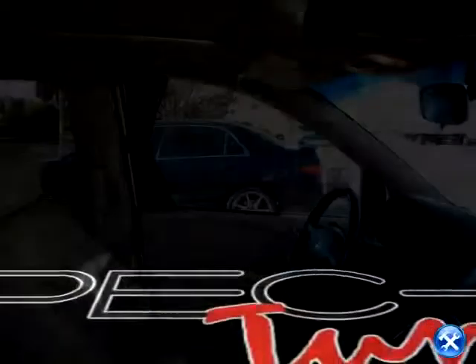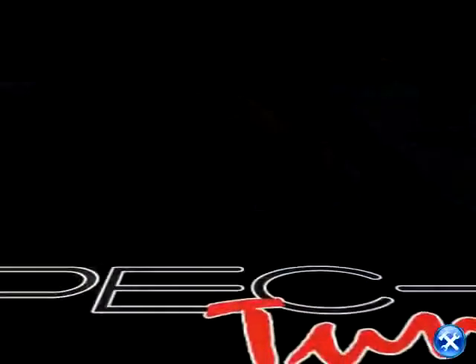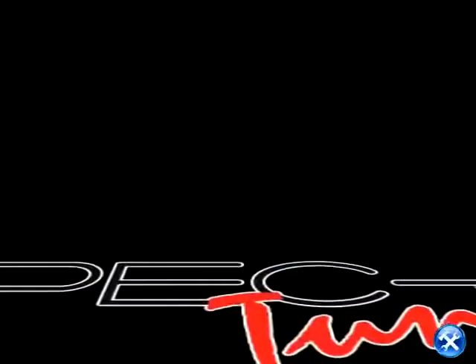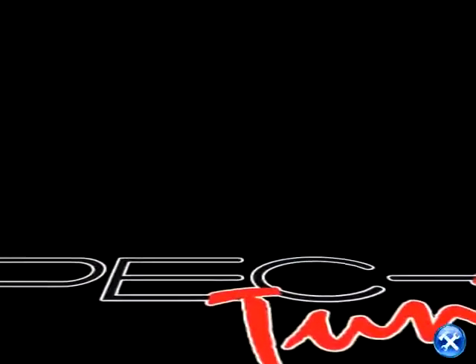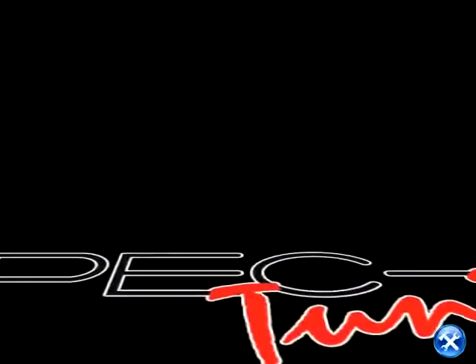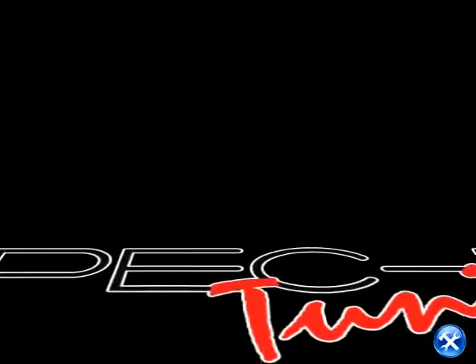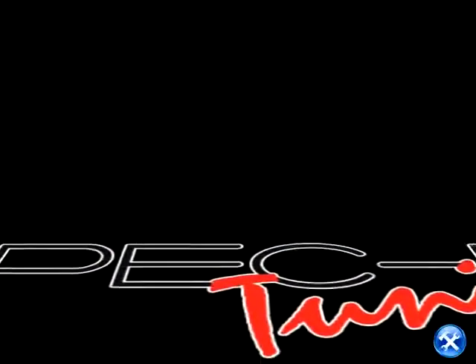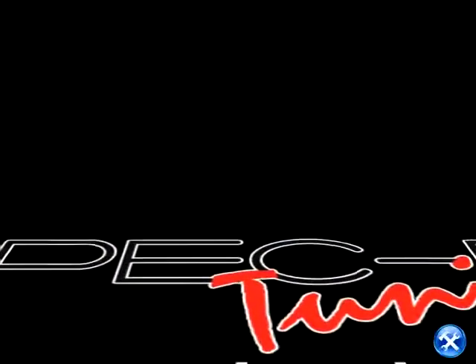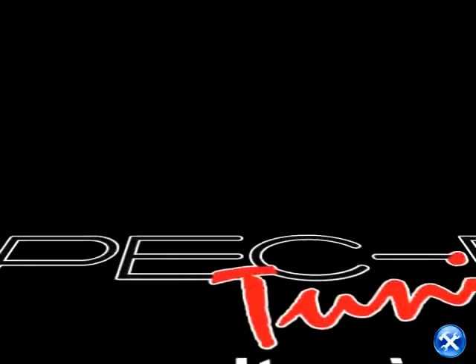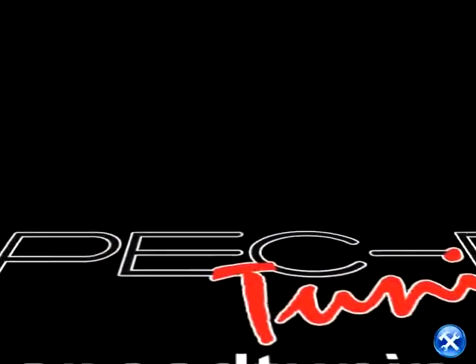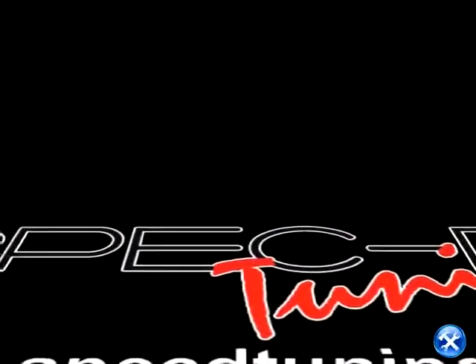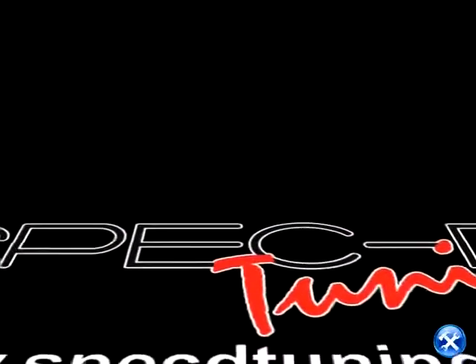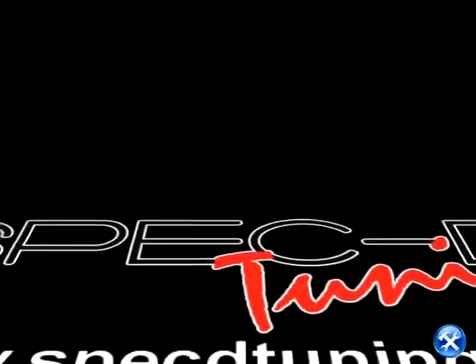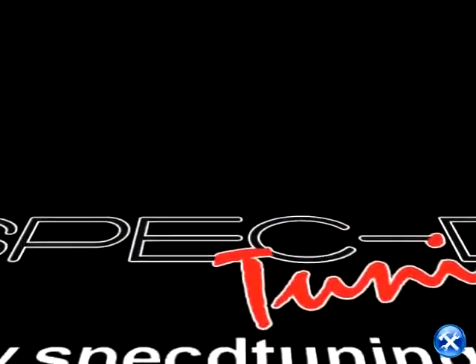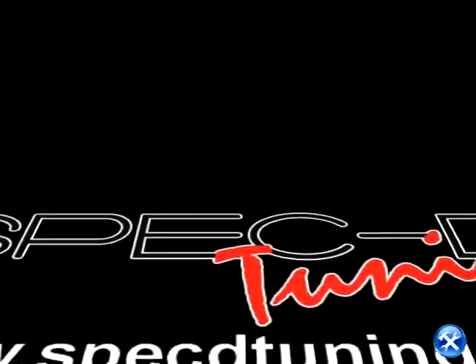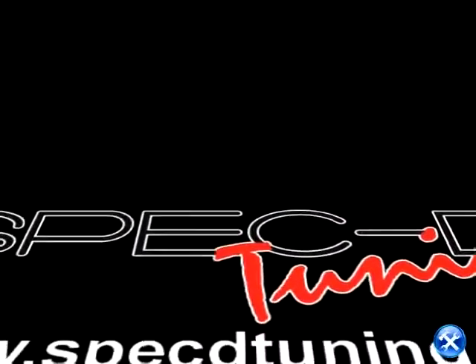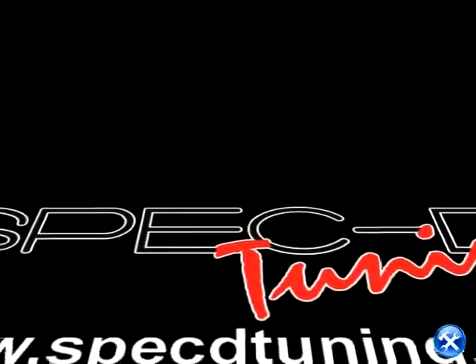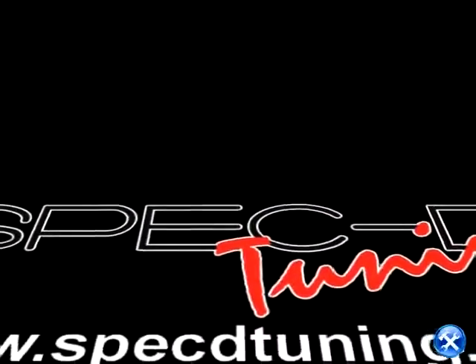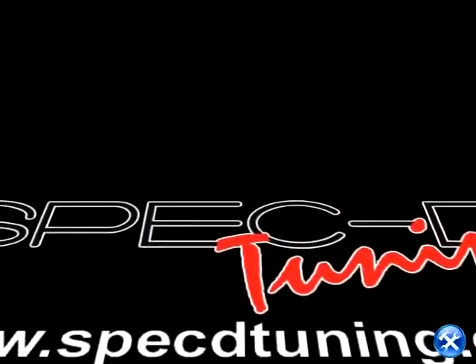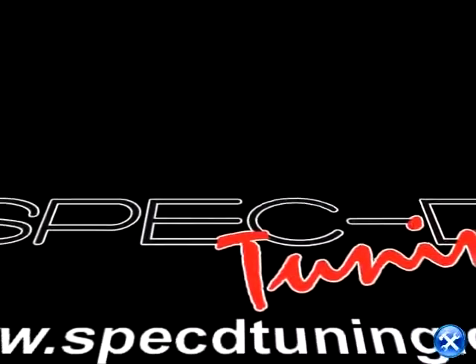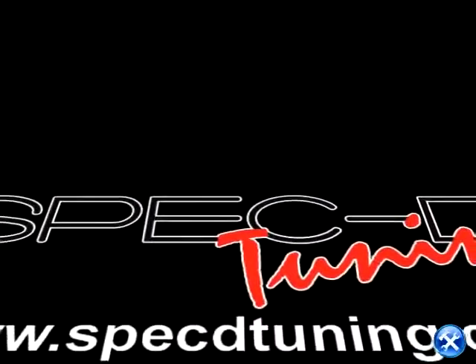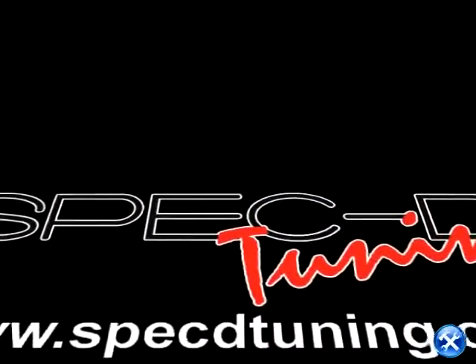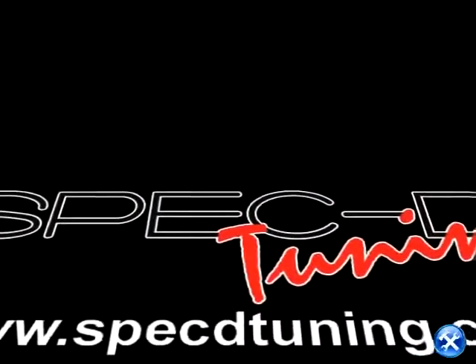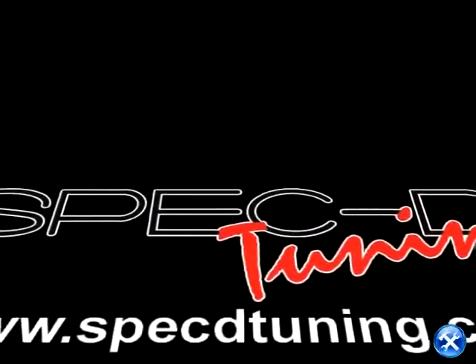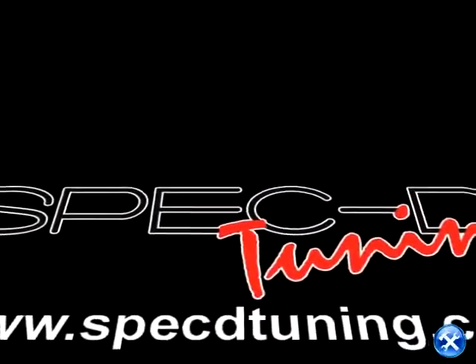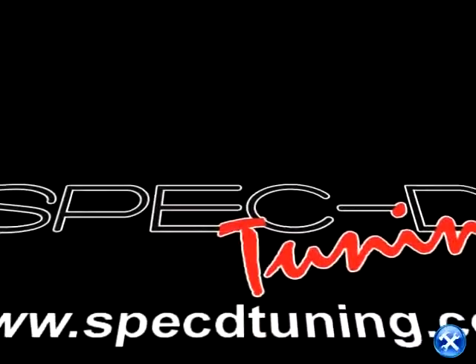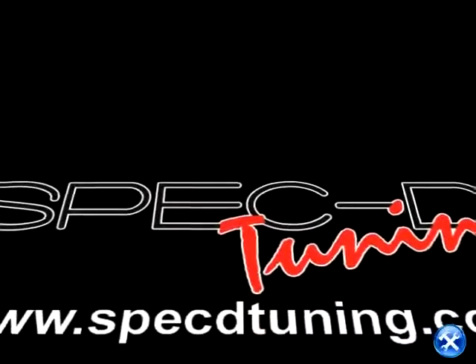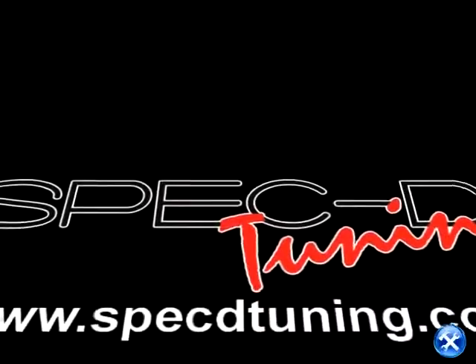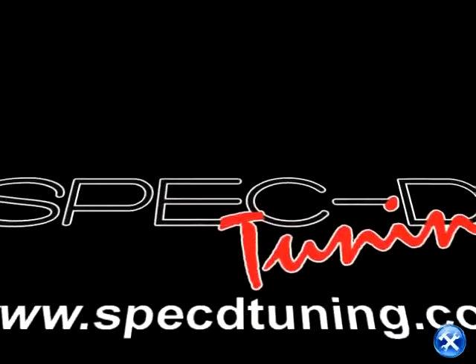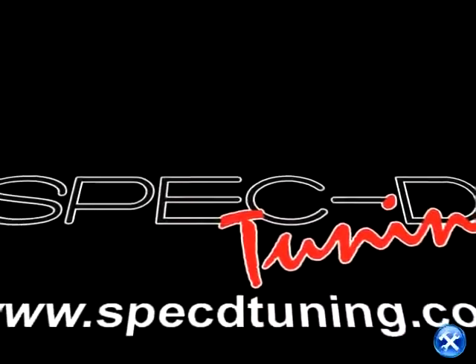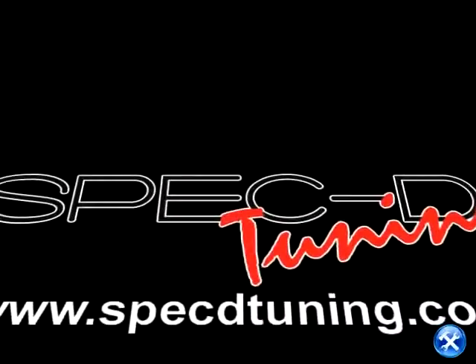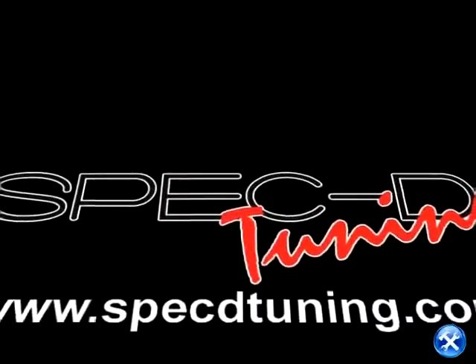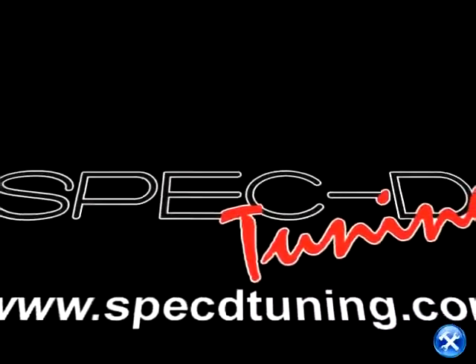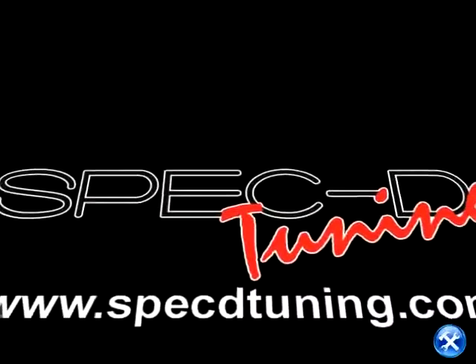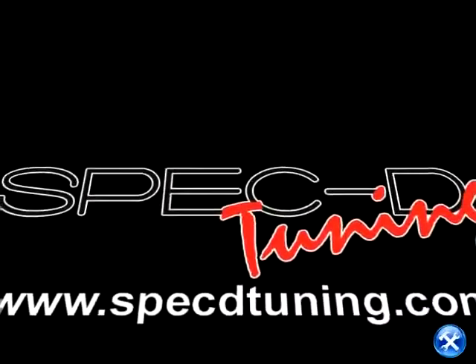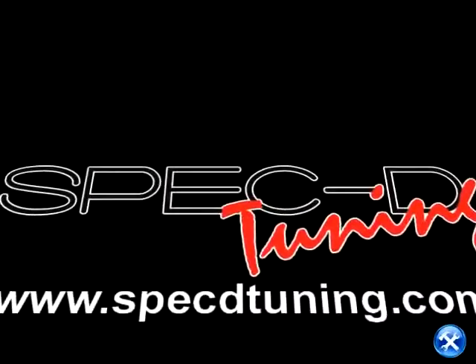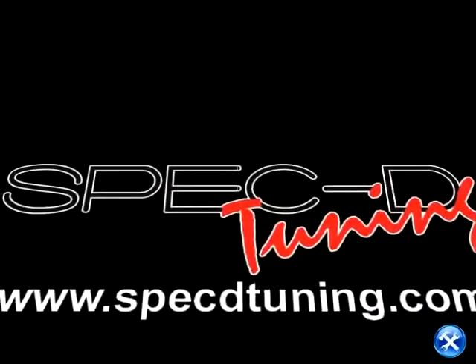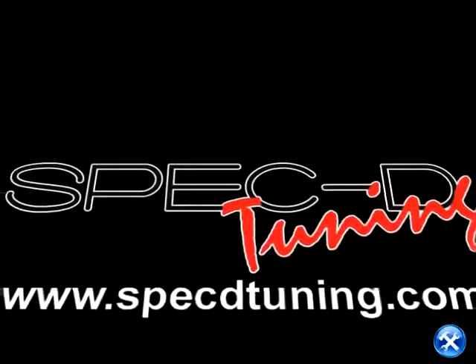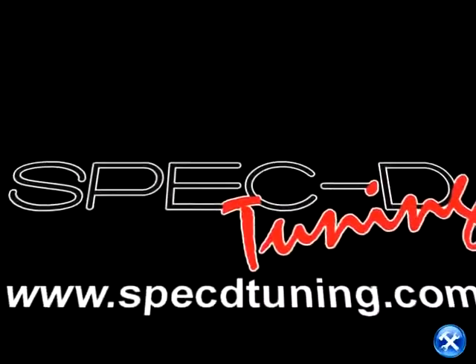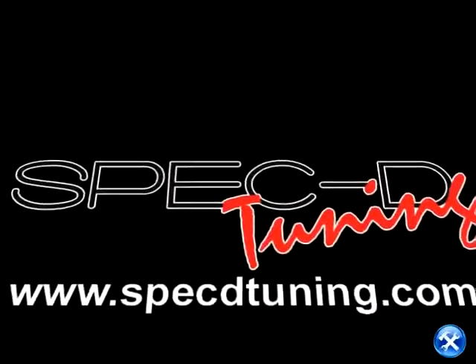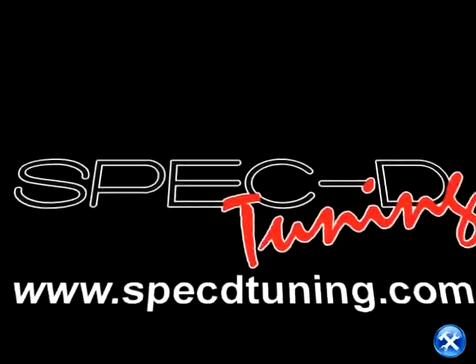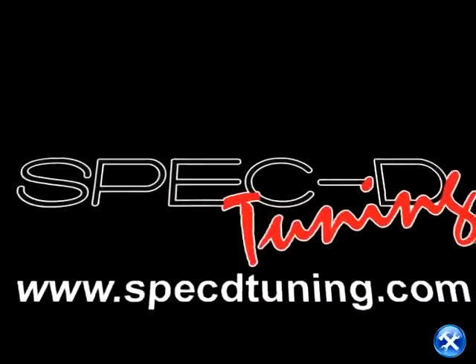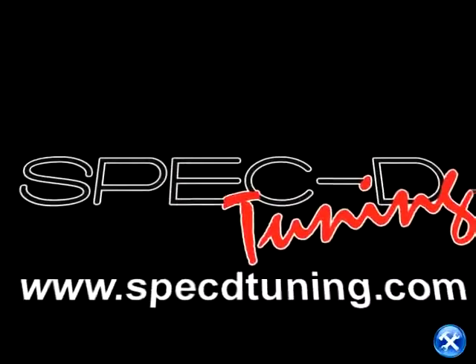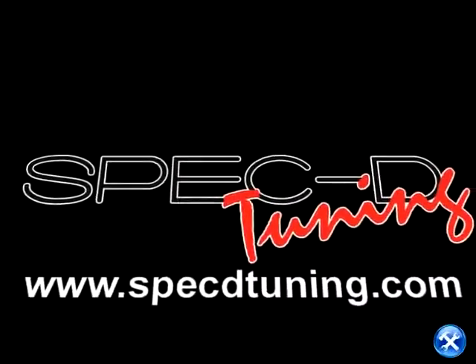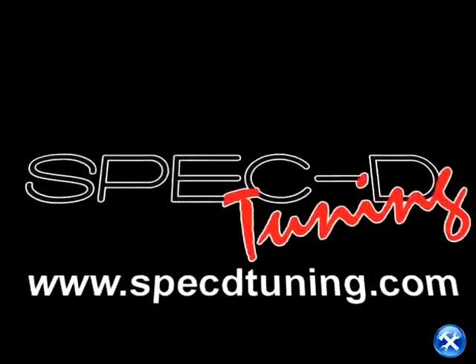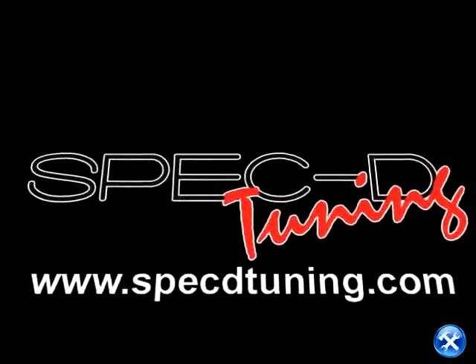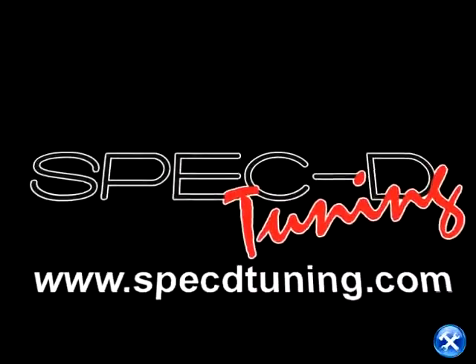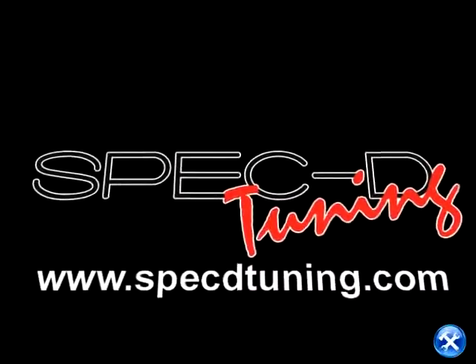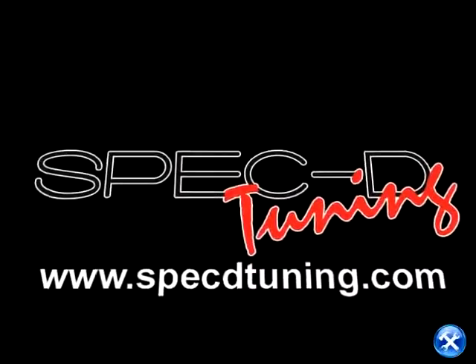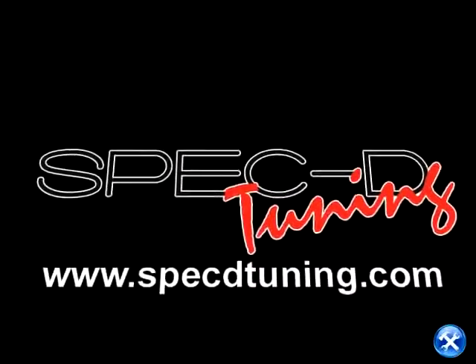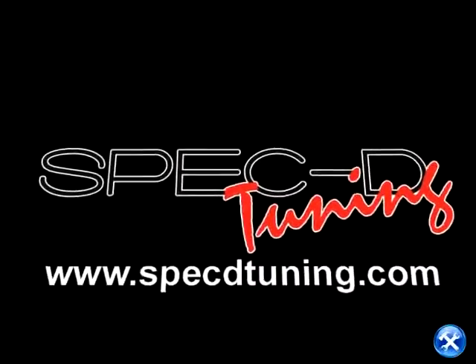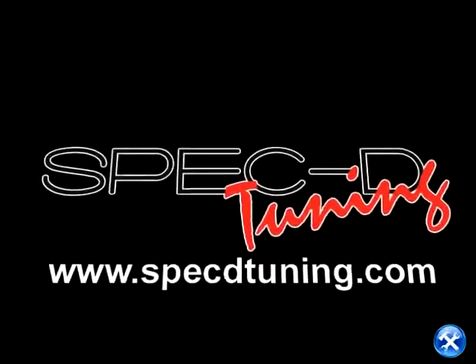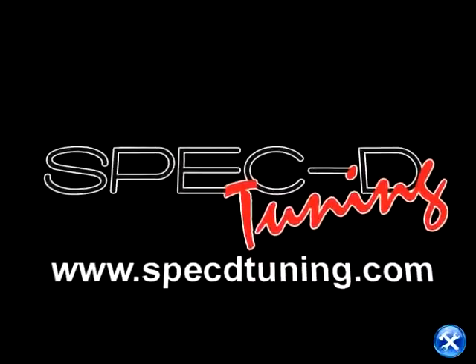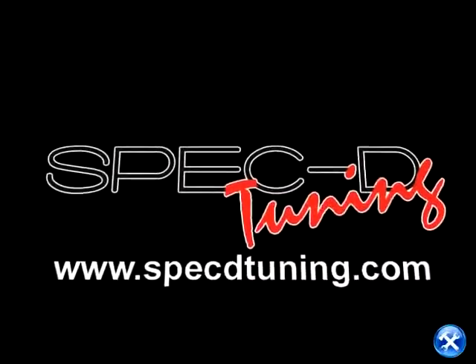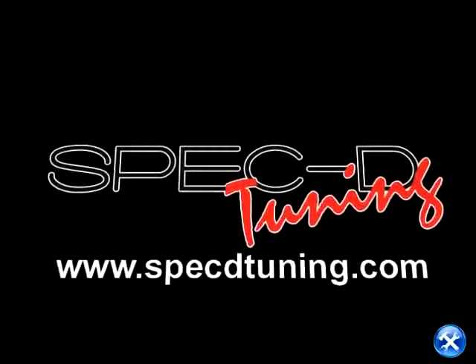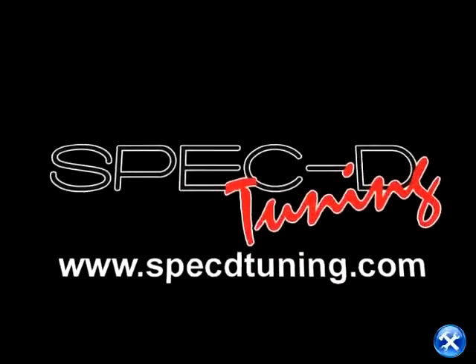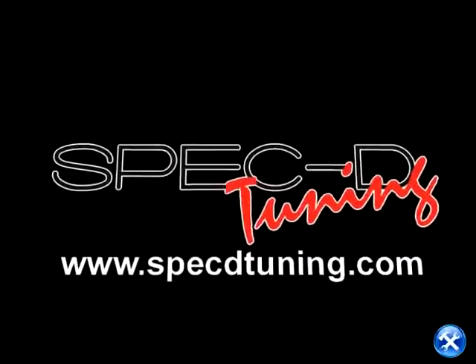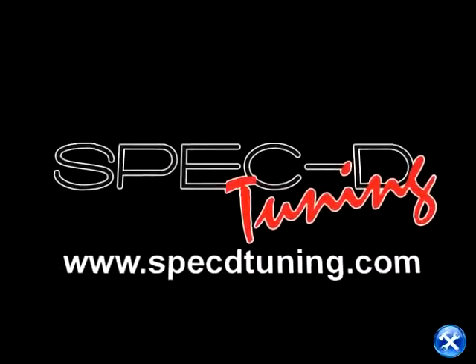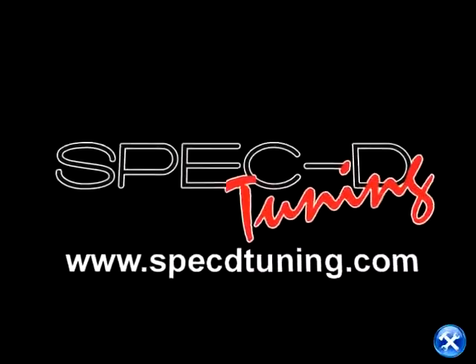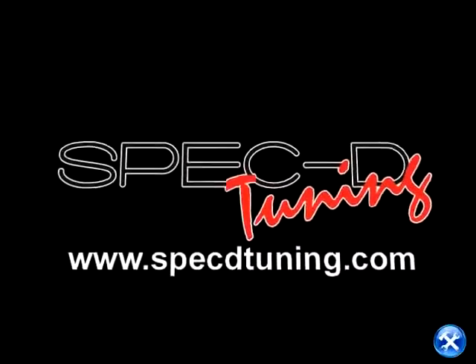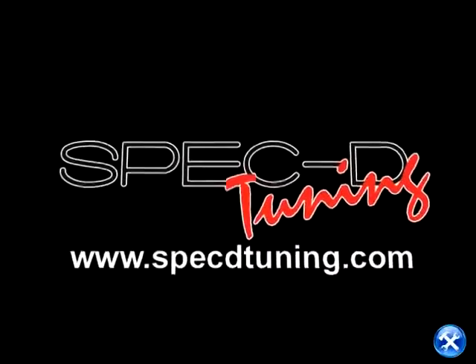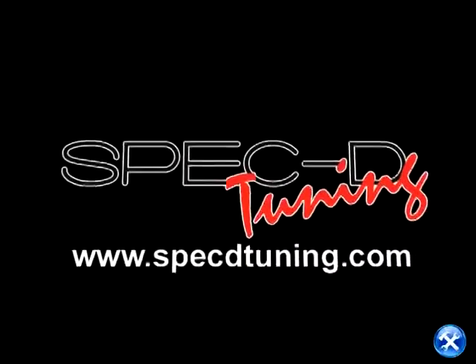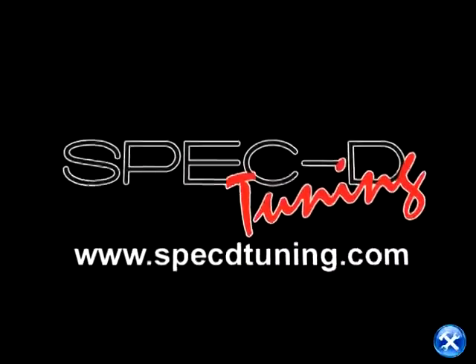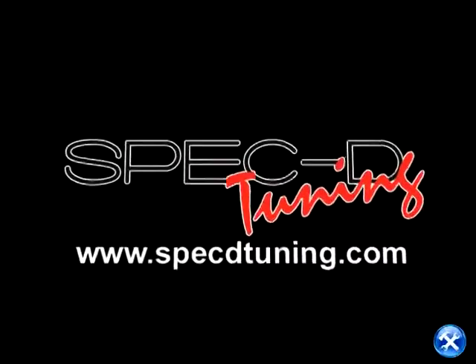Thank you for choosing Spec D Tuning videos to assist you. Please visit SpecDTuning.com for more products.